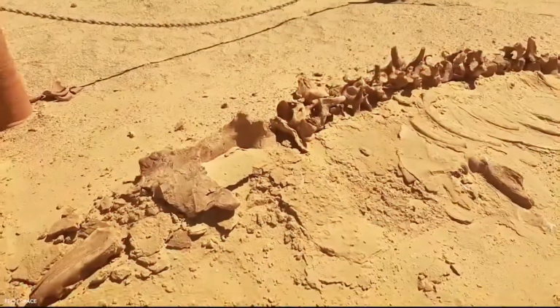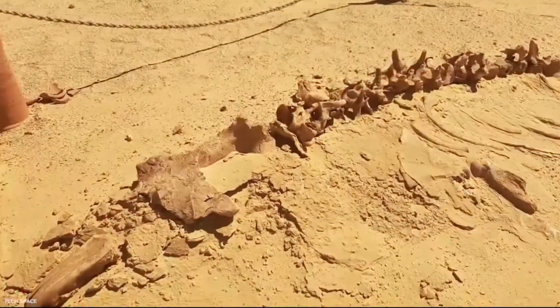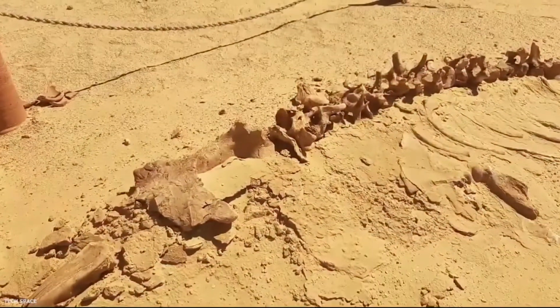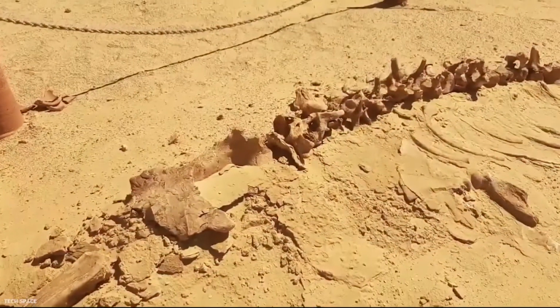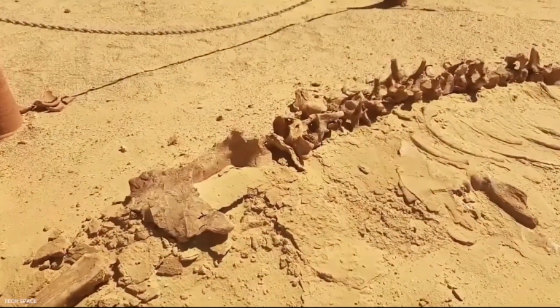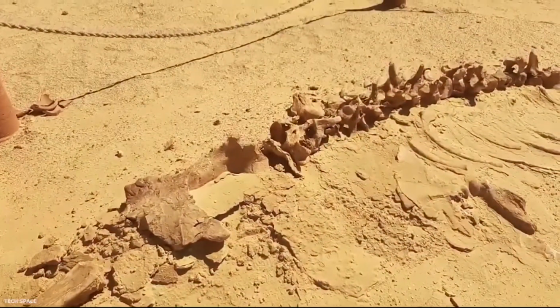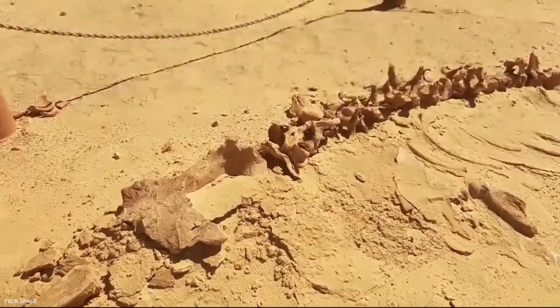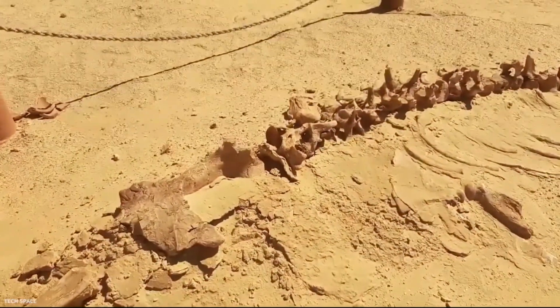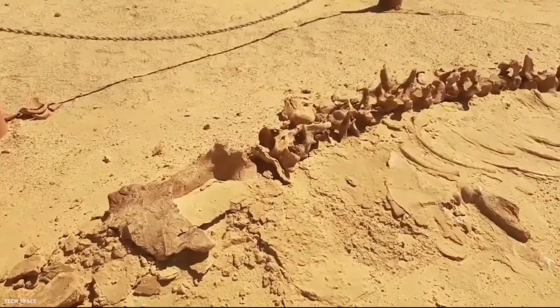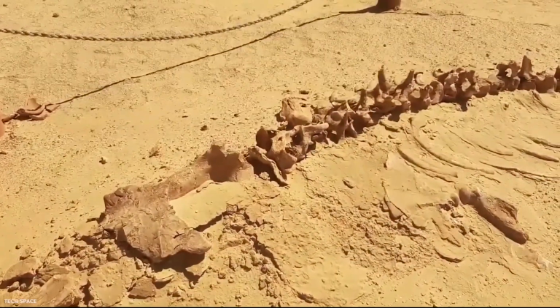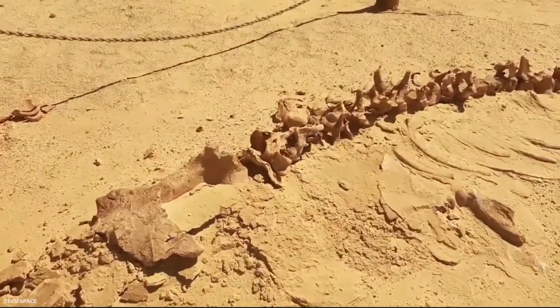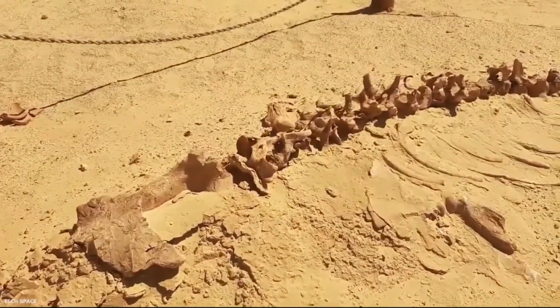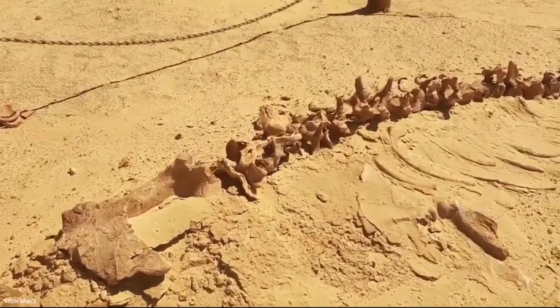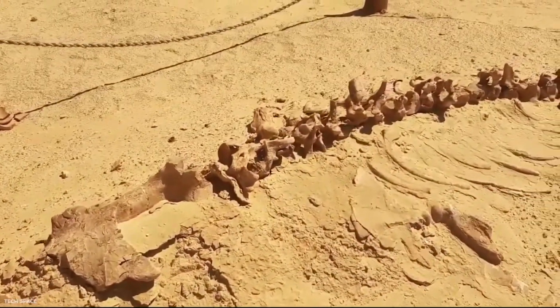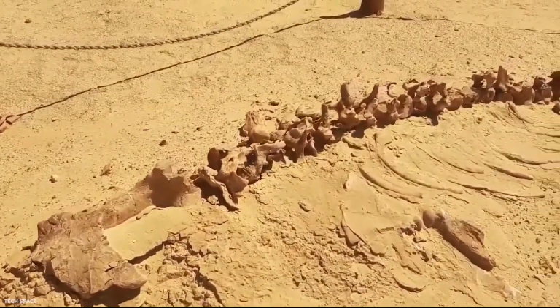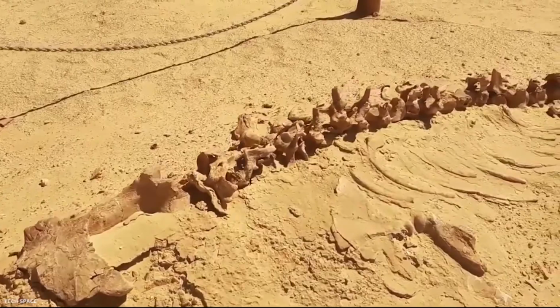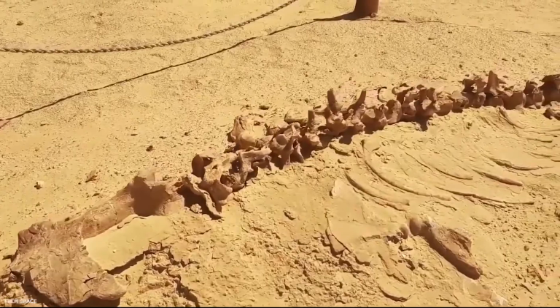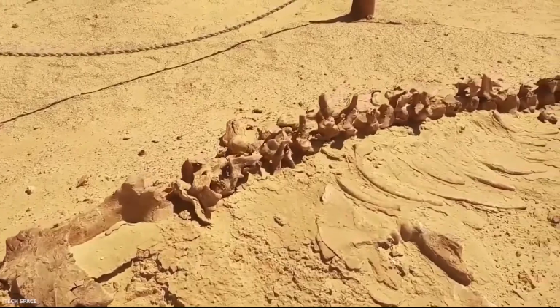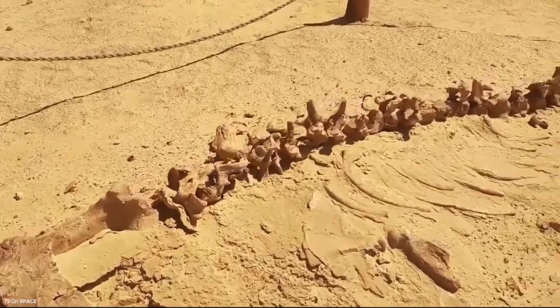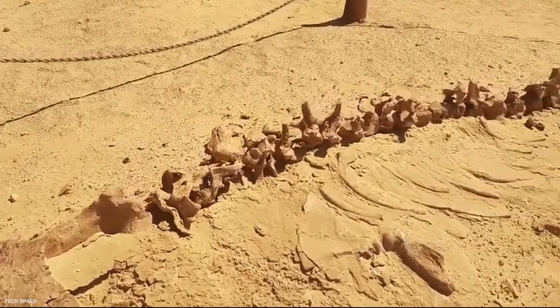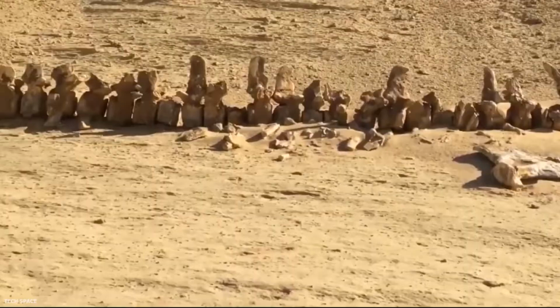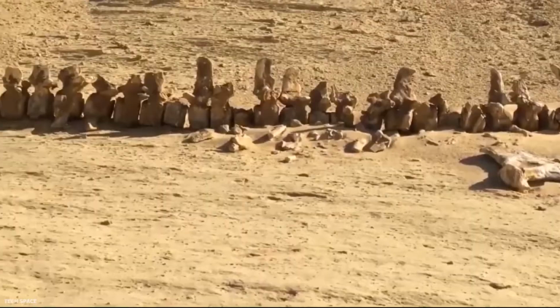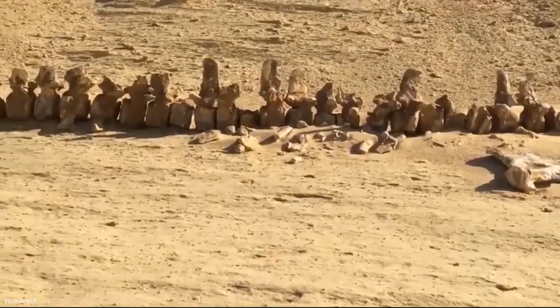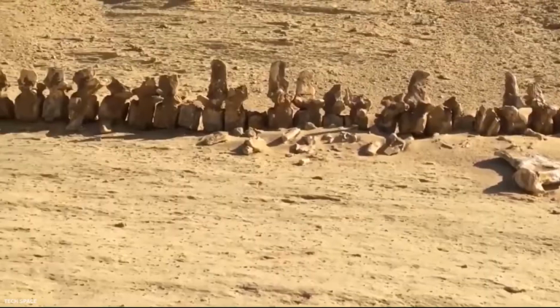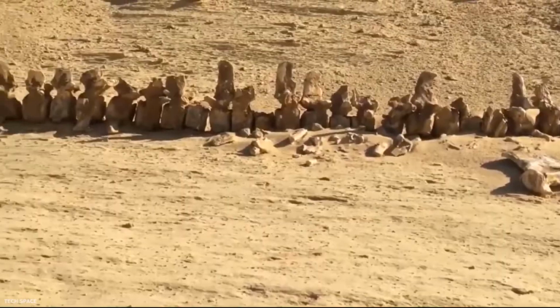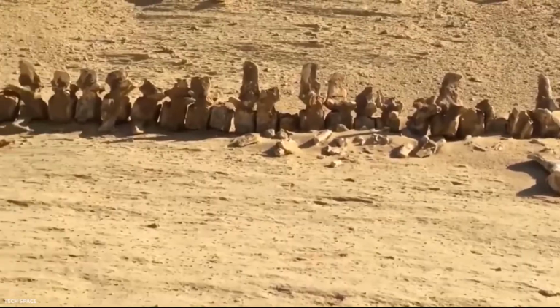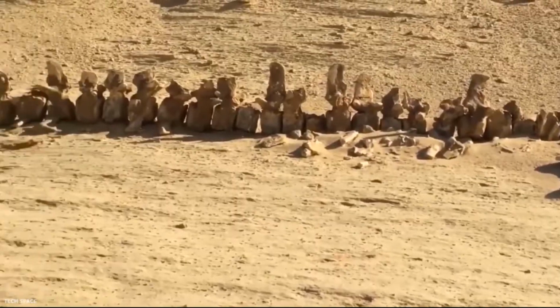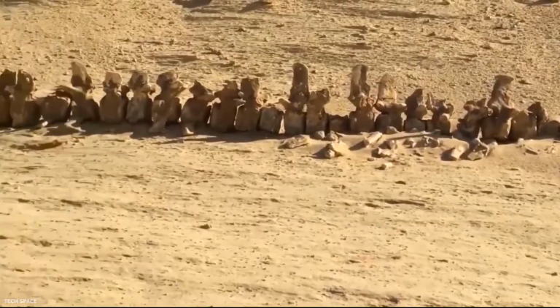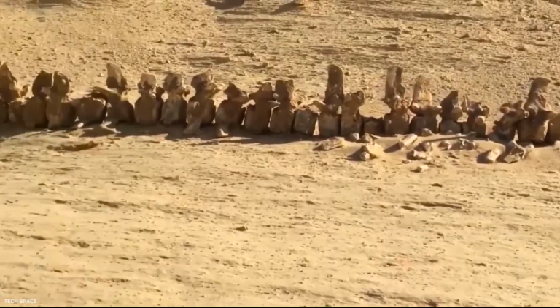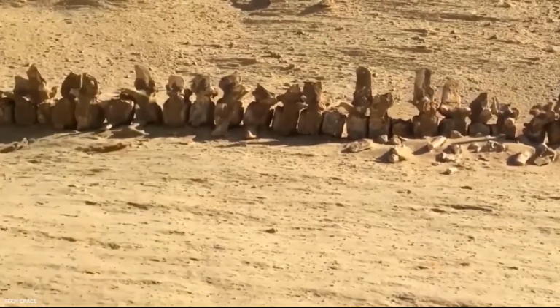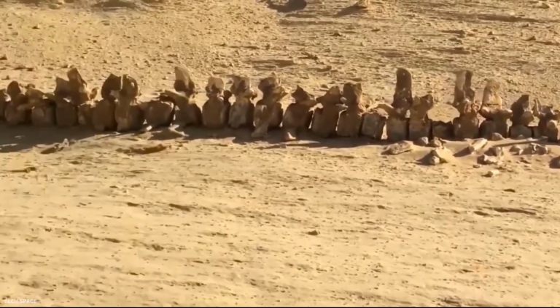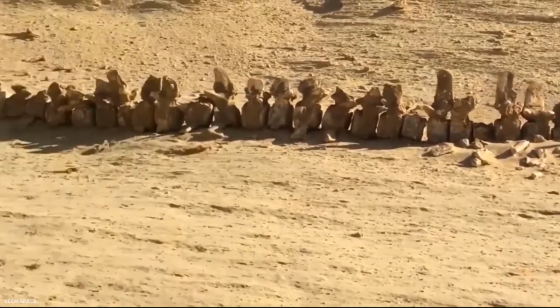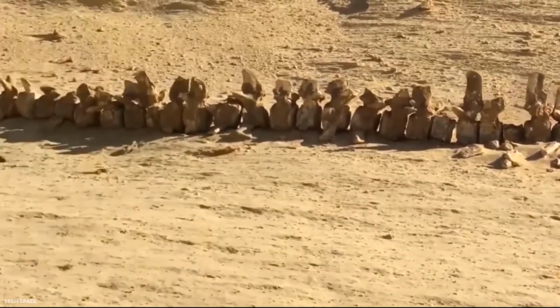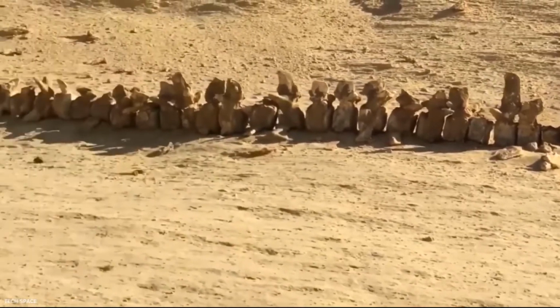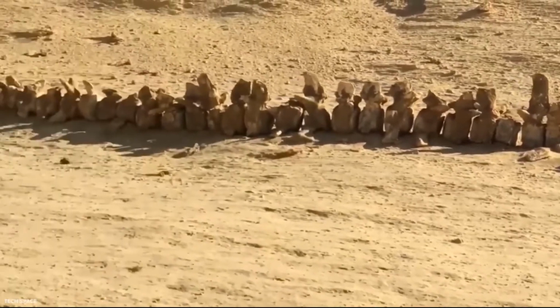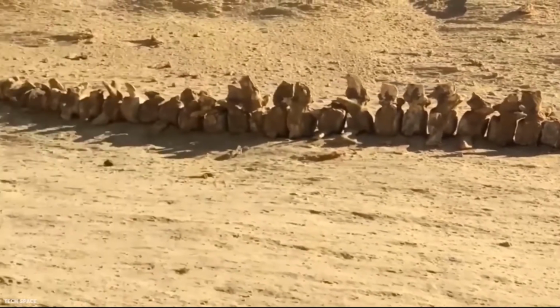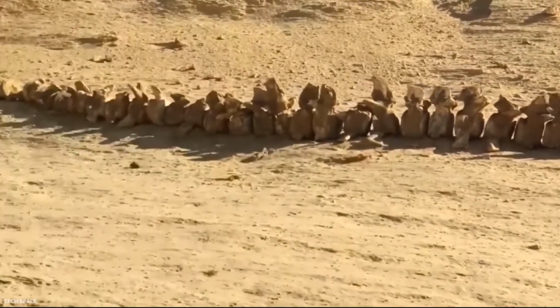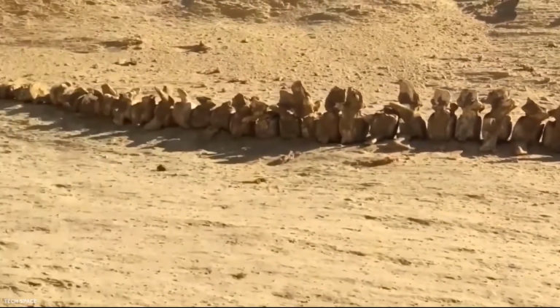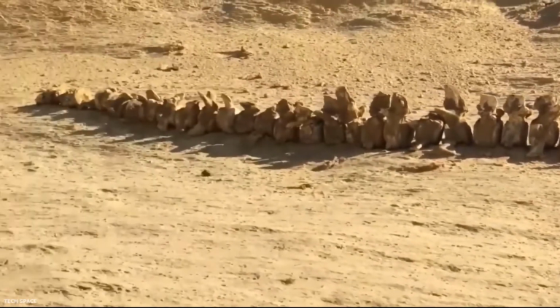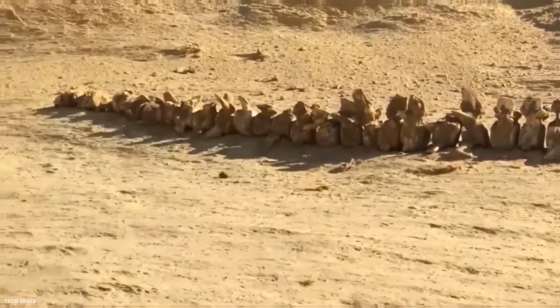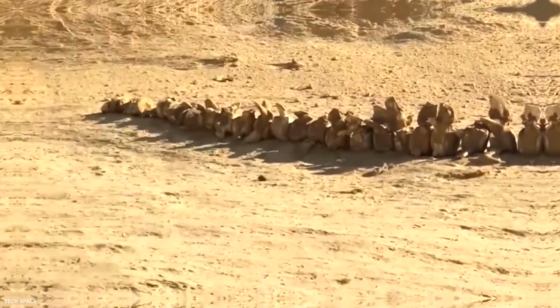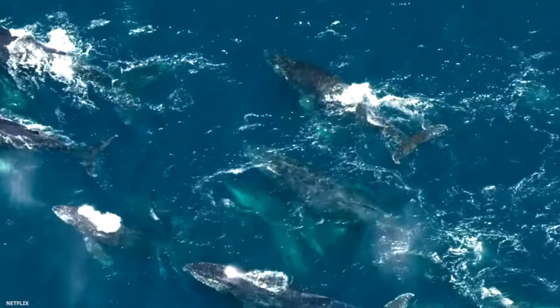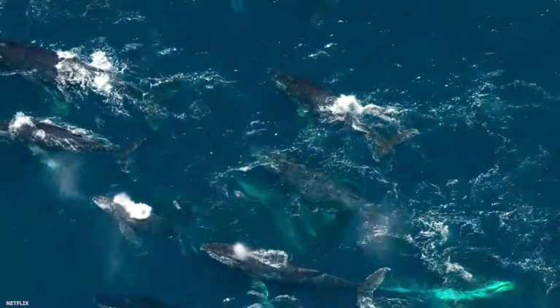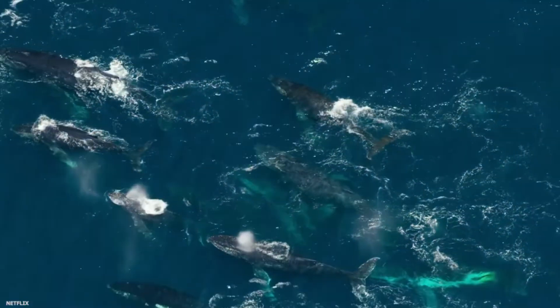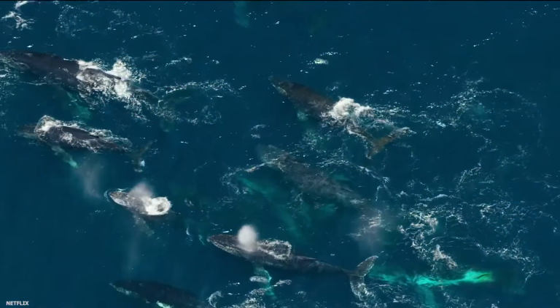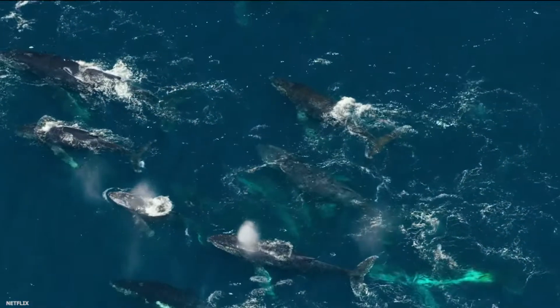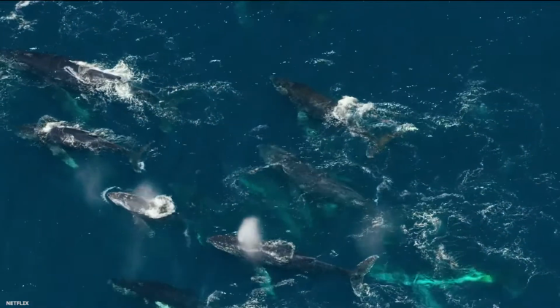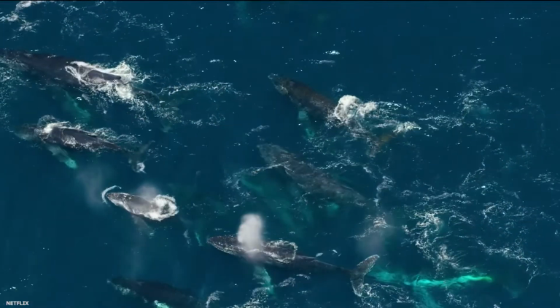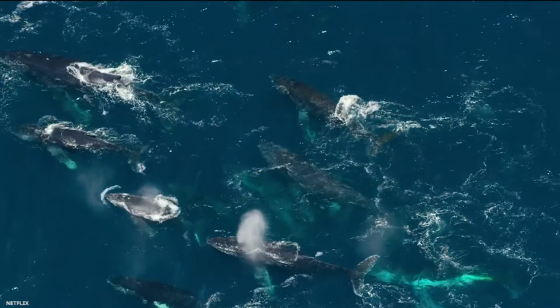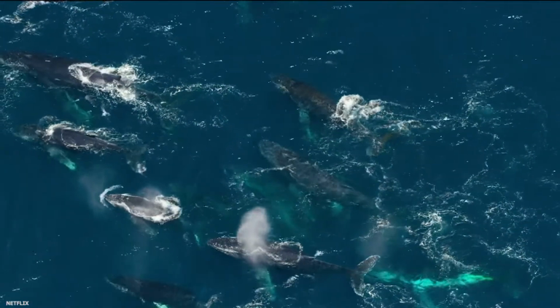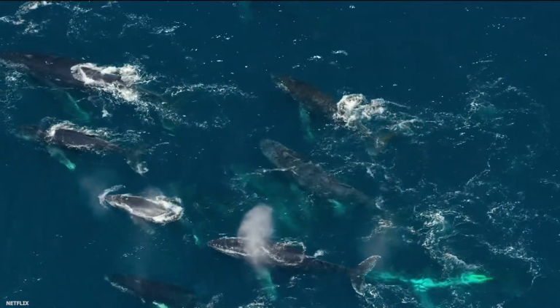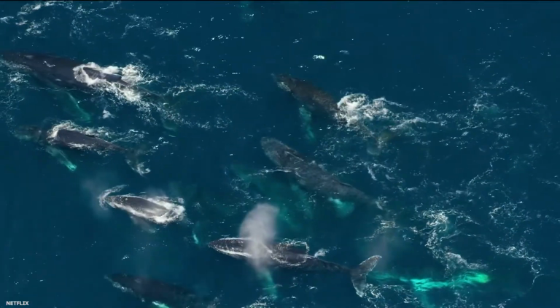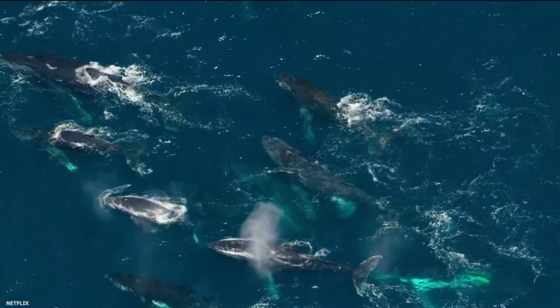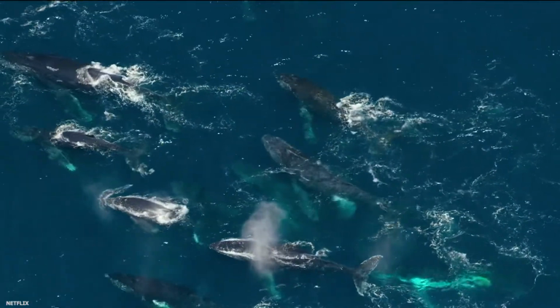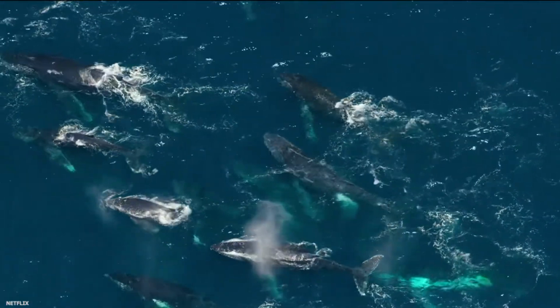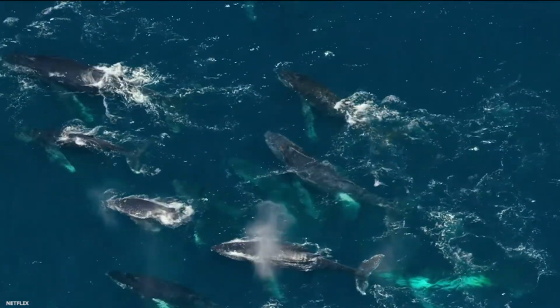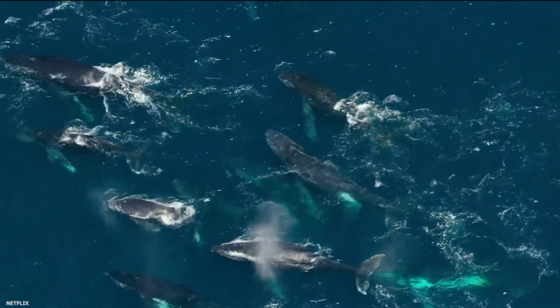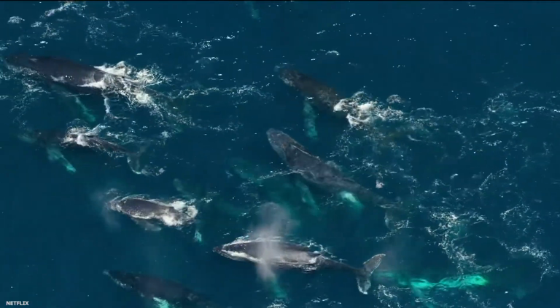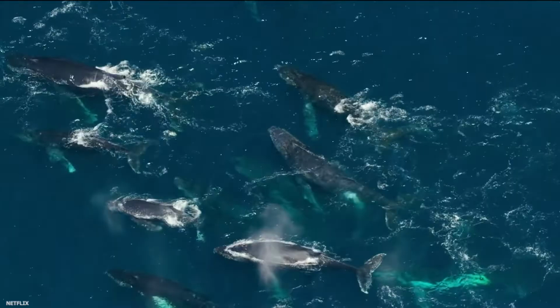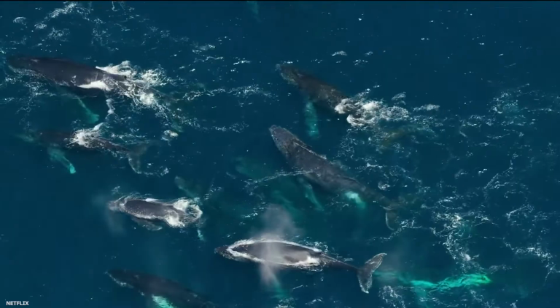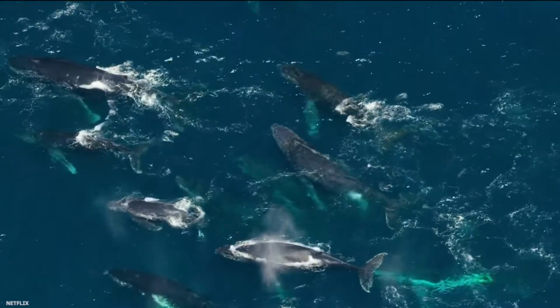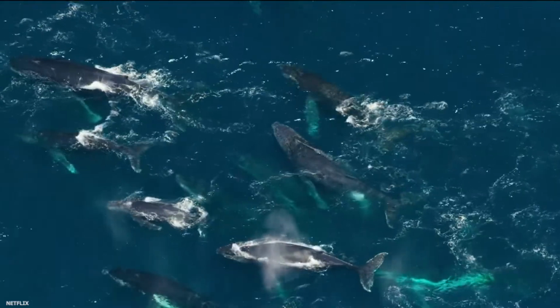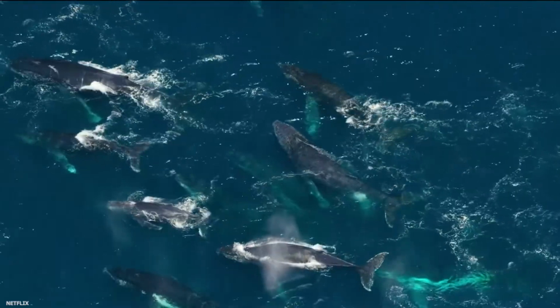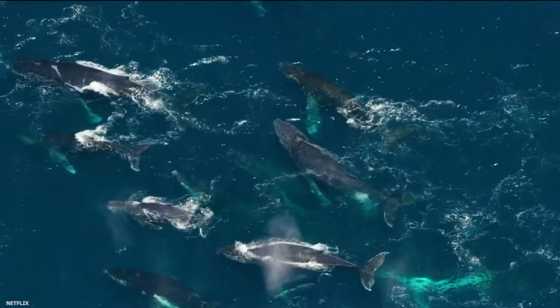Shockingly, 75 fossils out of 100 were found in the middle of the Atacama Desert in Chile. How they ended up there is still a question of debate.